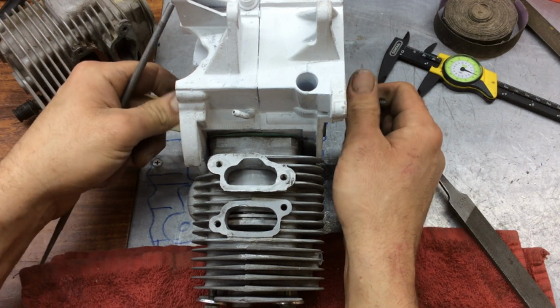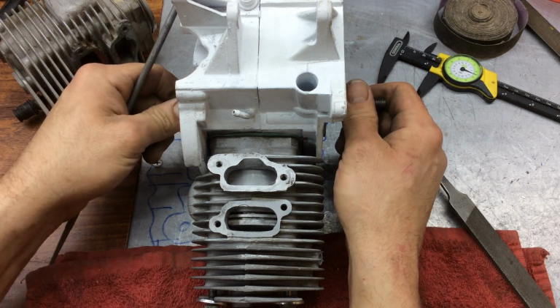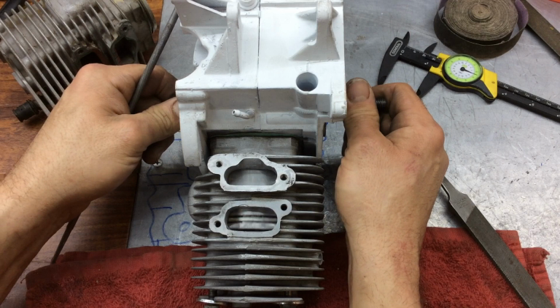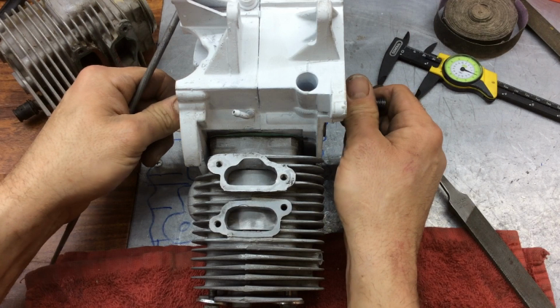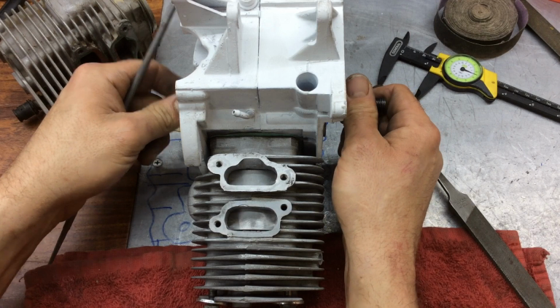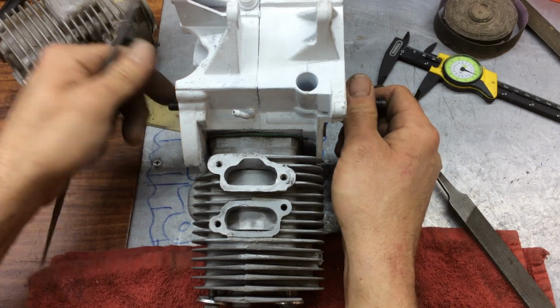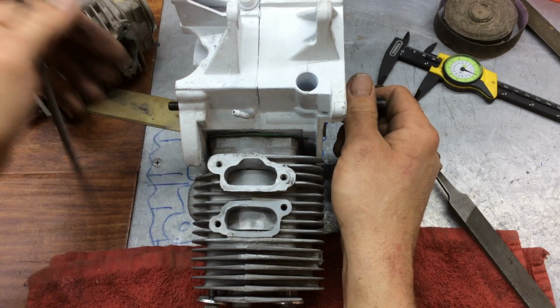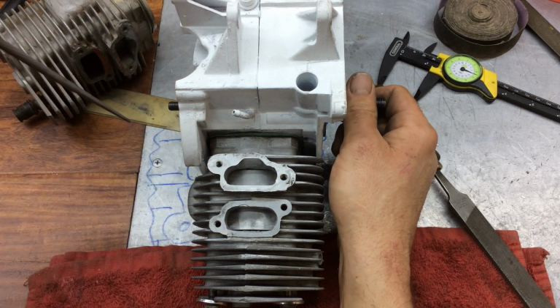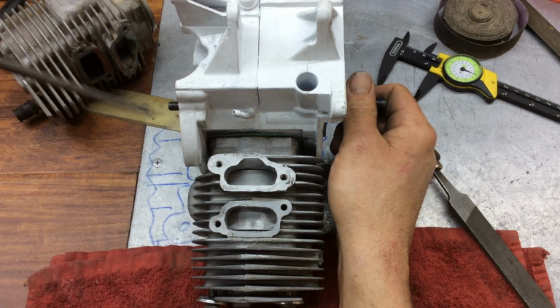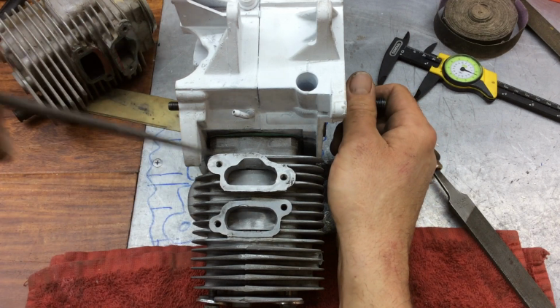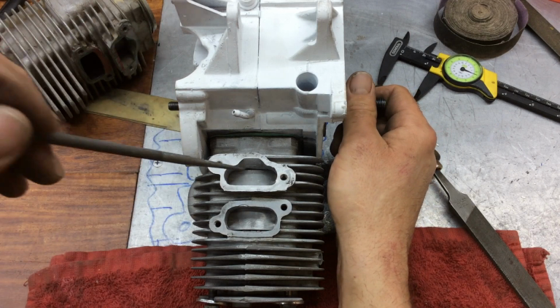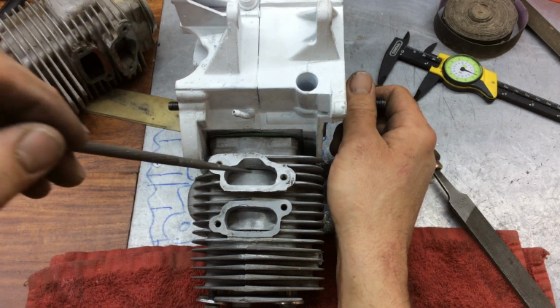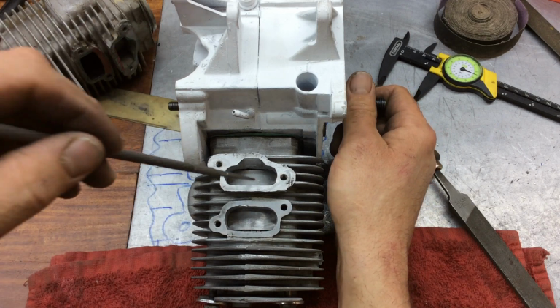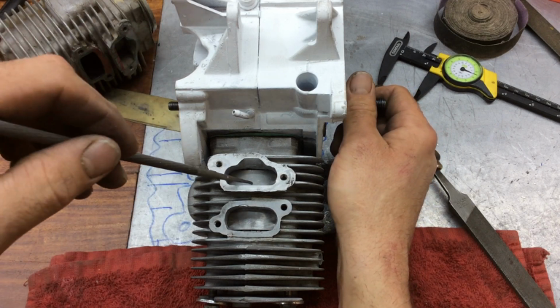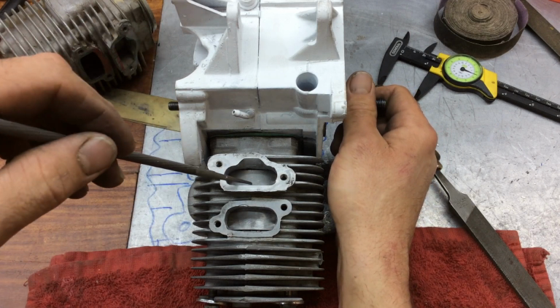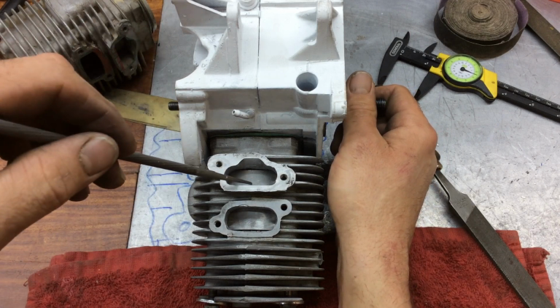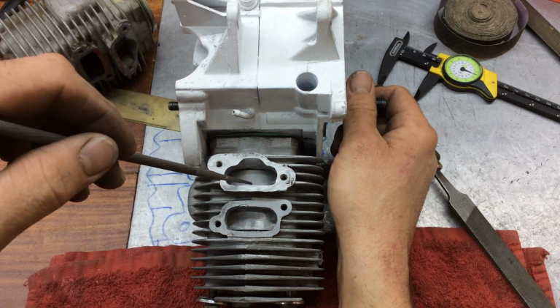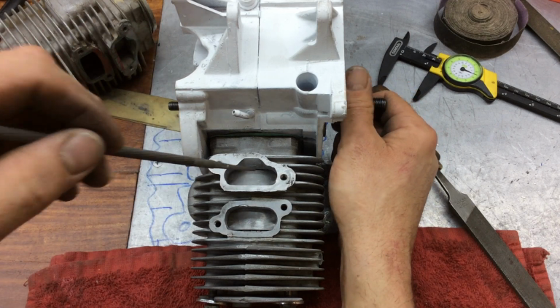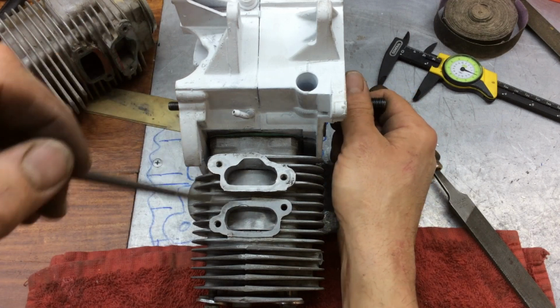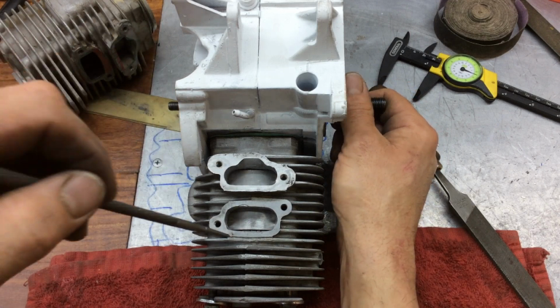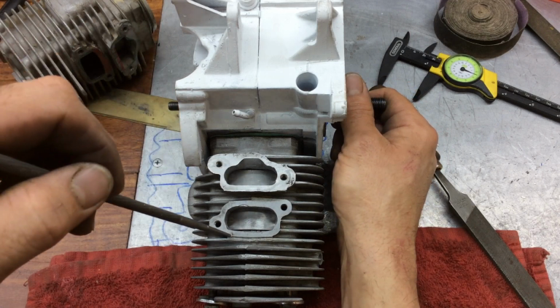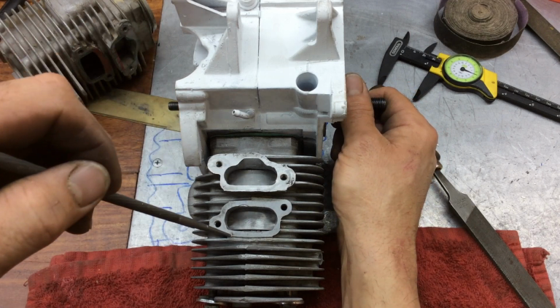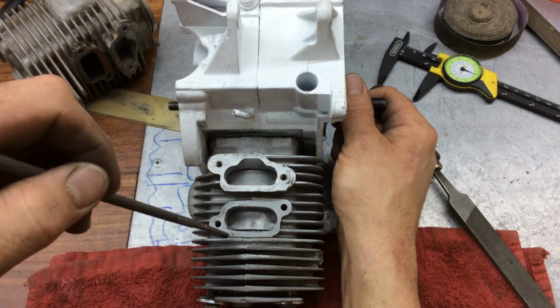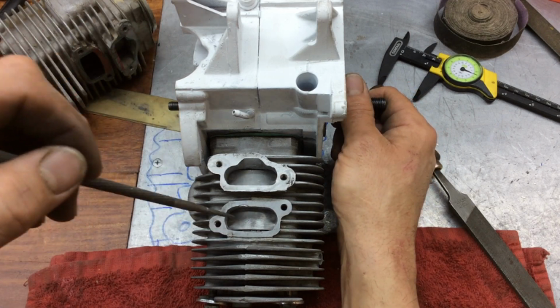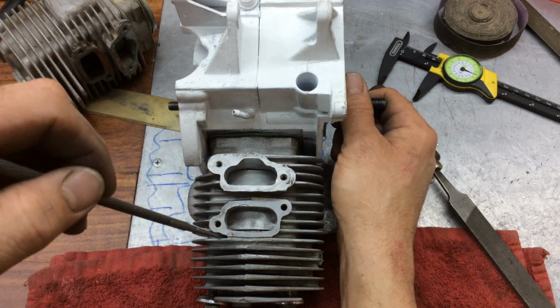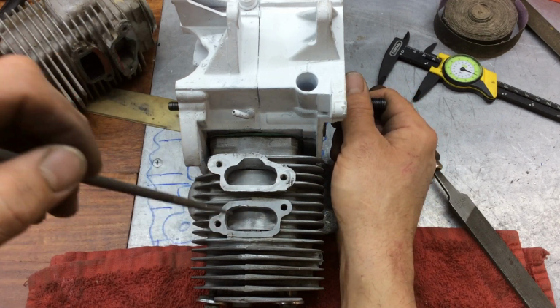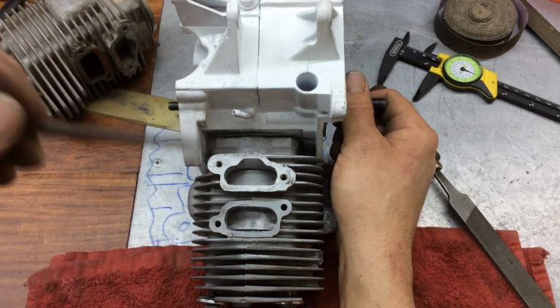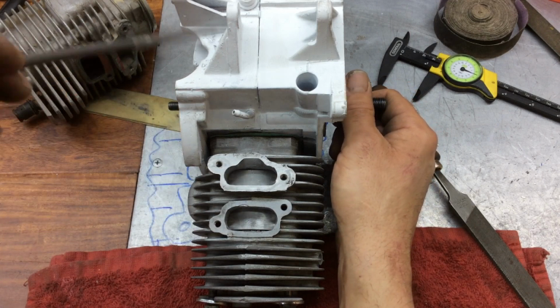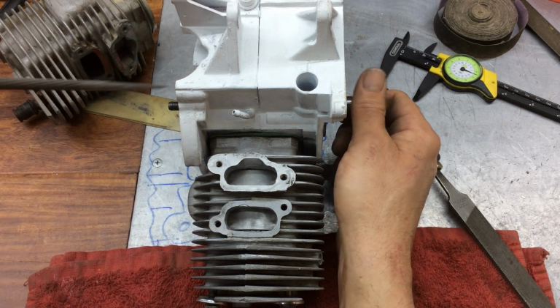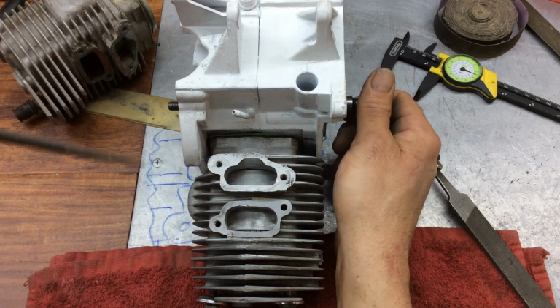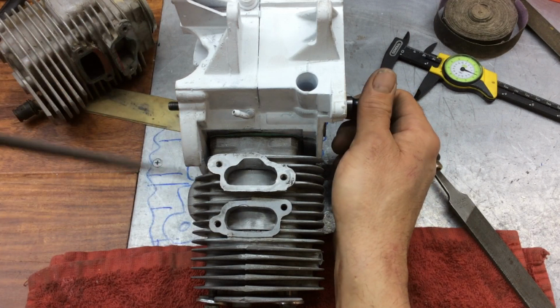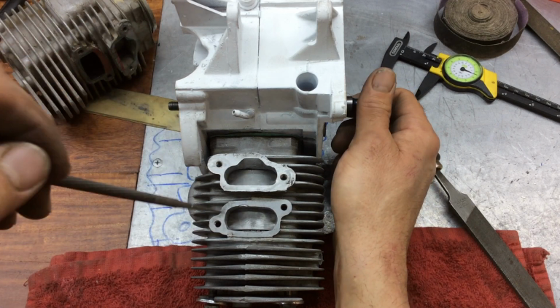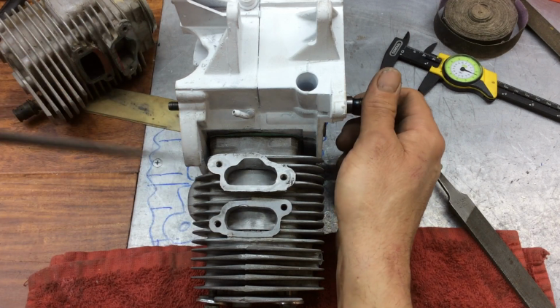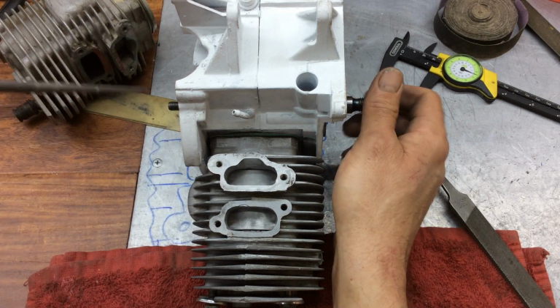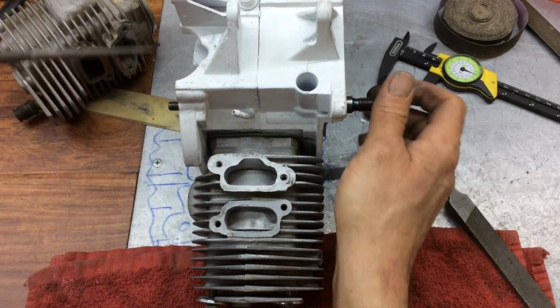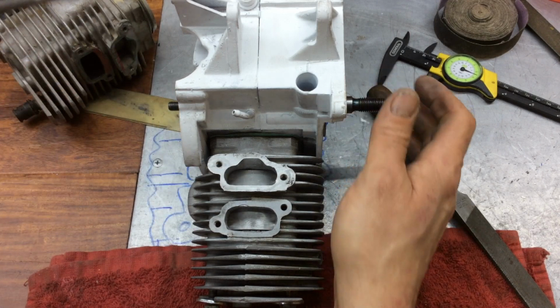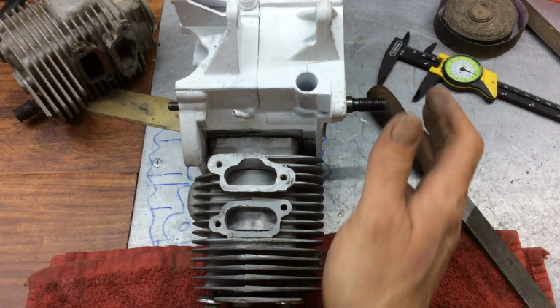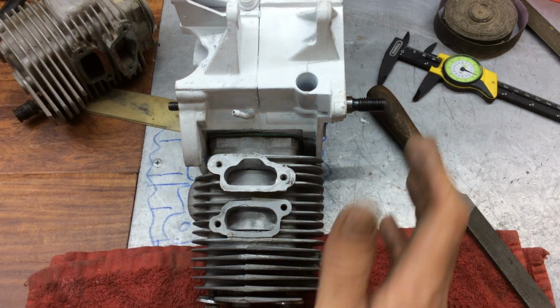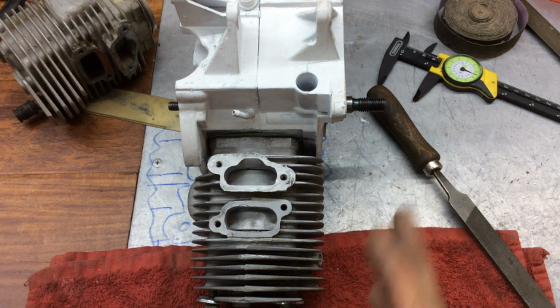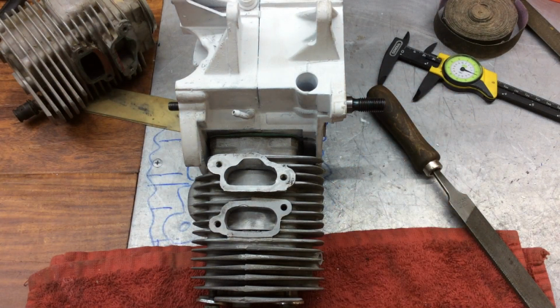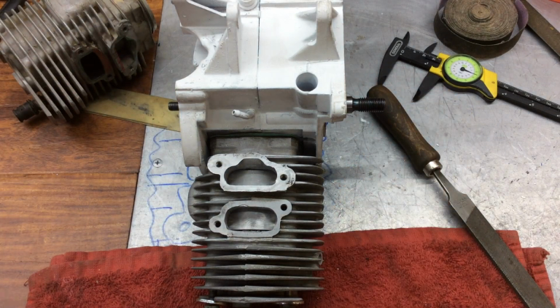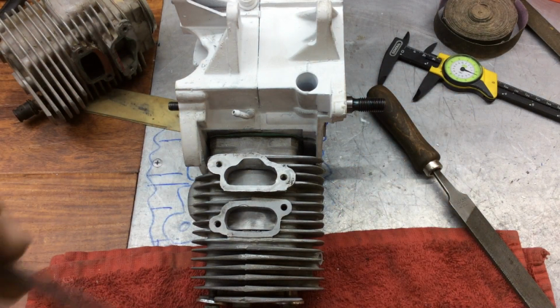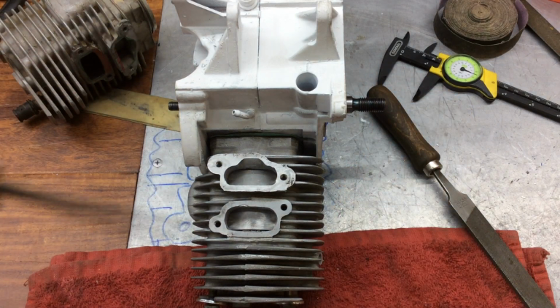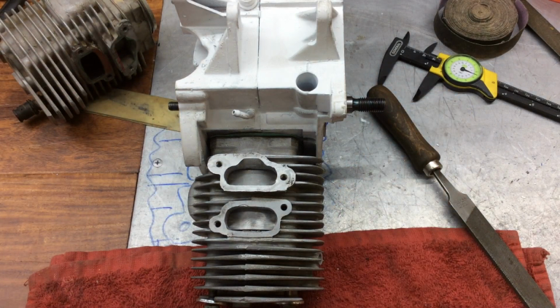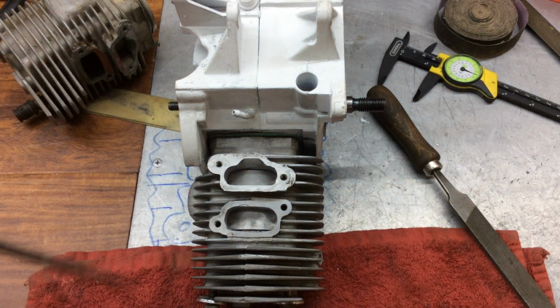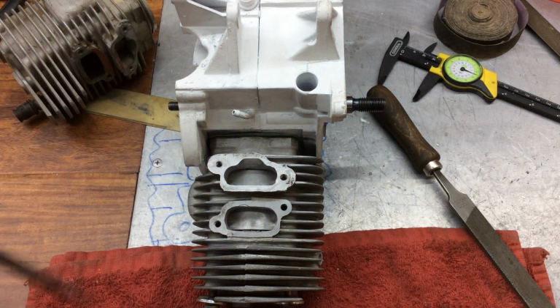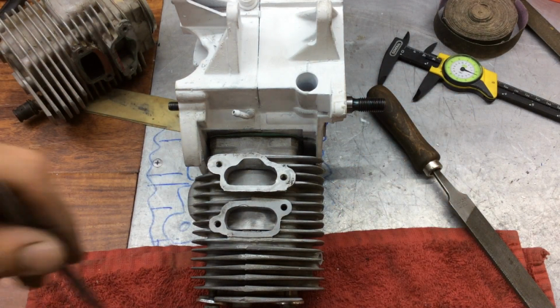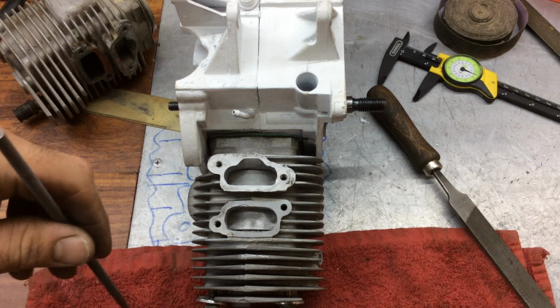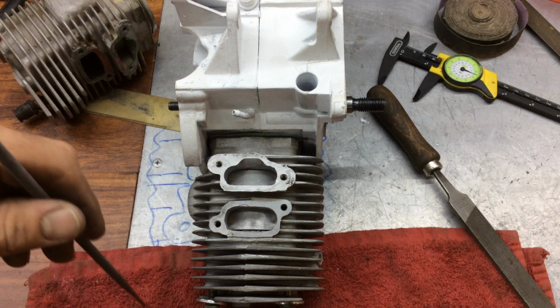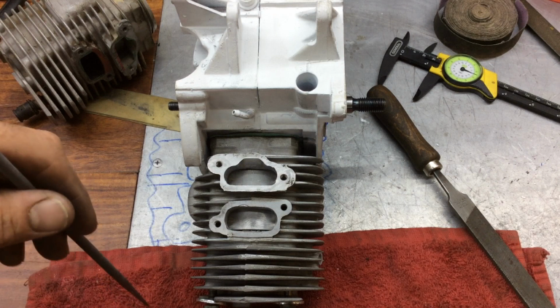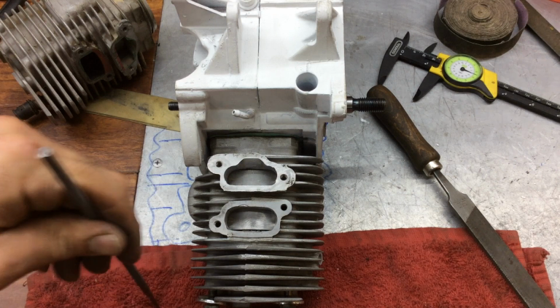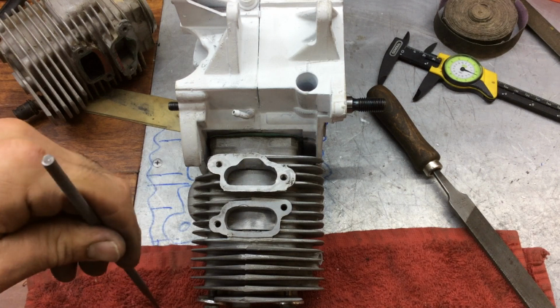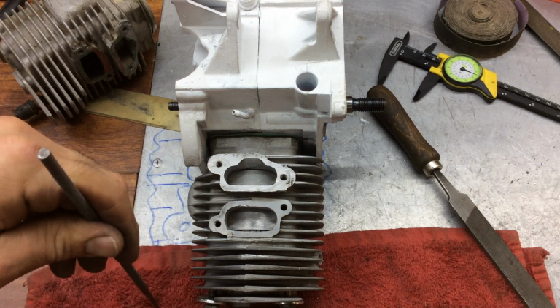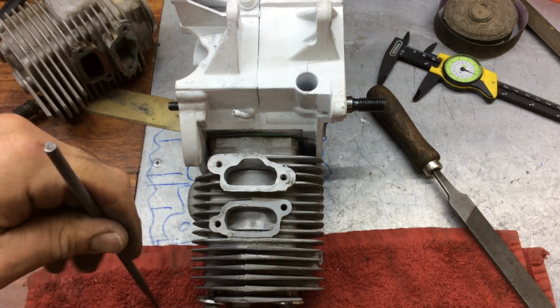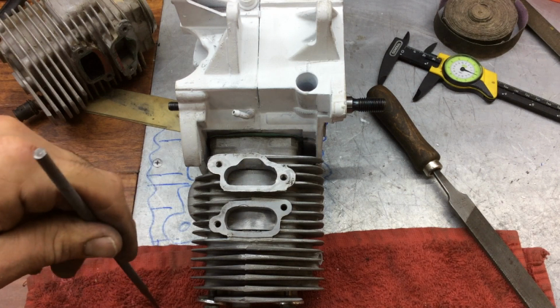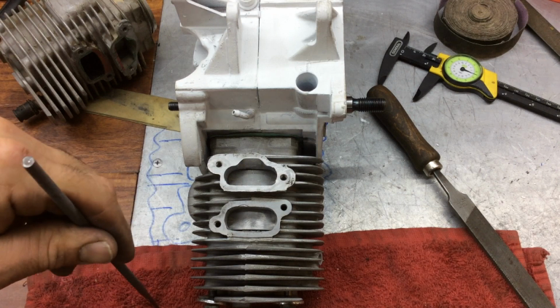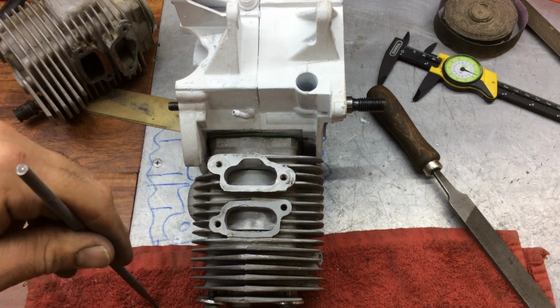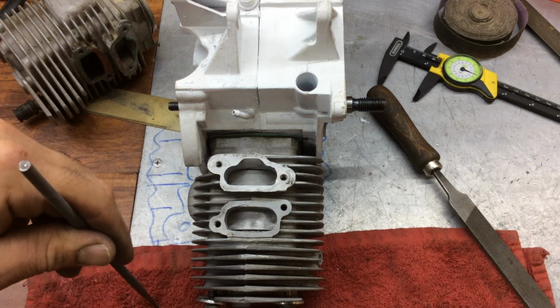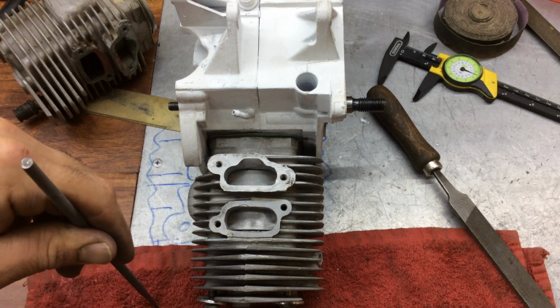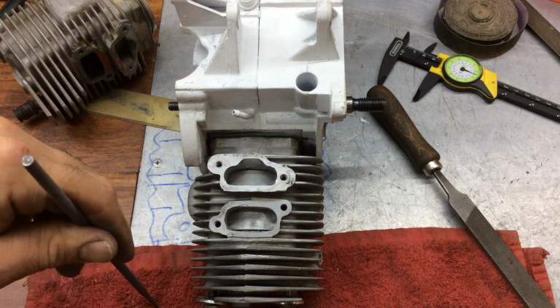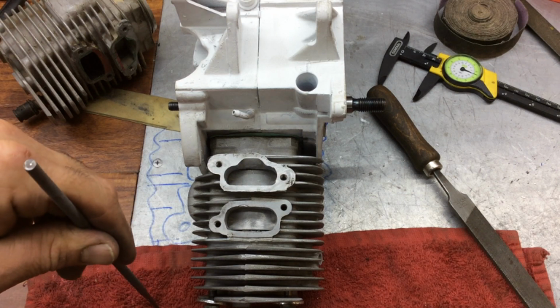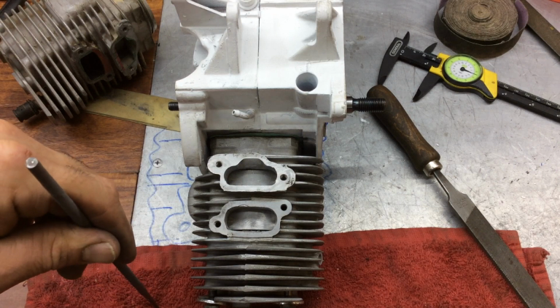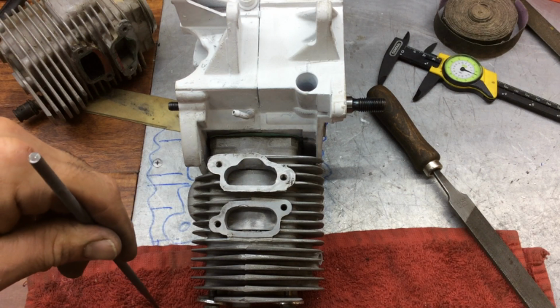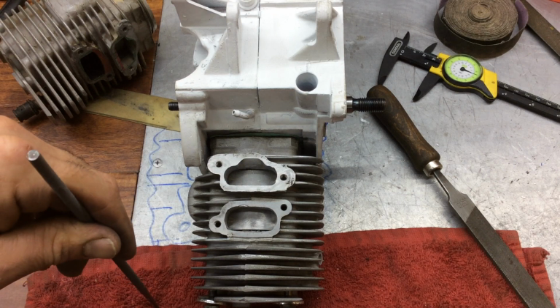And then we're going to clean up the piston inside and show you what it looks like after we've put a little elbow grease into it, and then we'll go ahead and wrap it up.